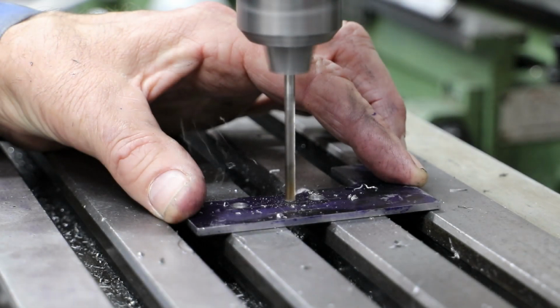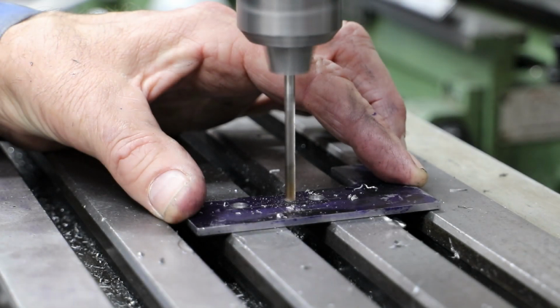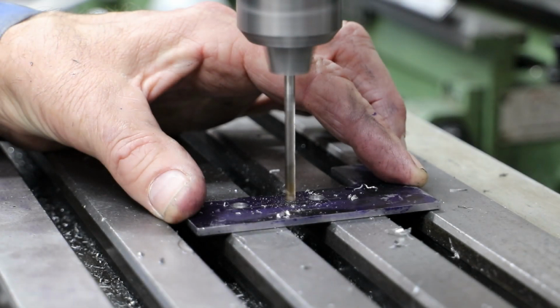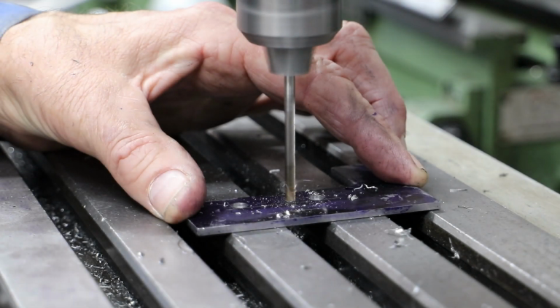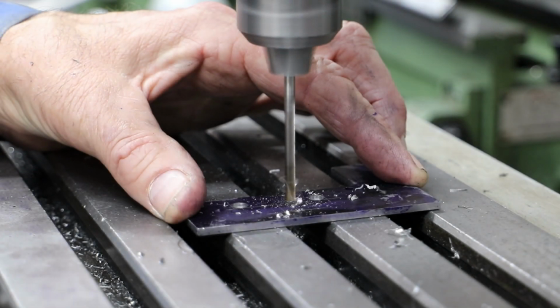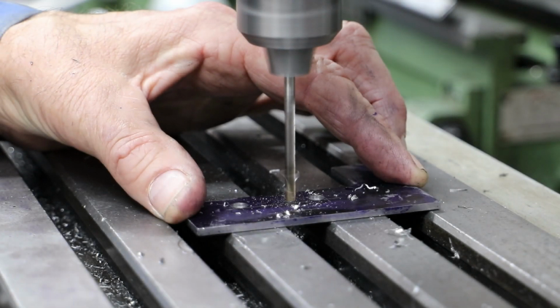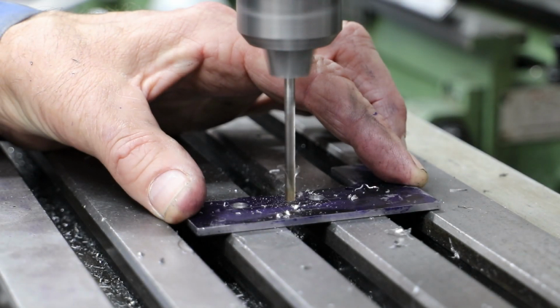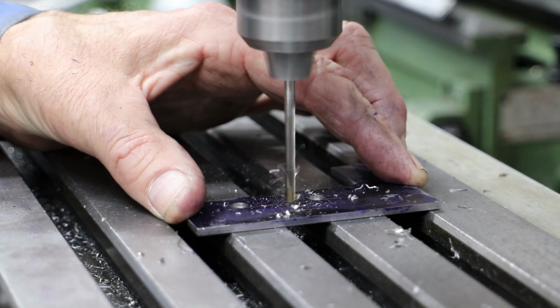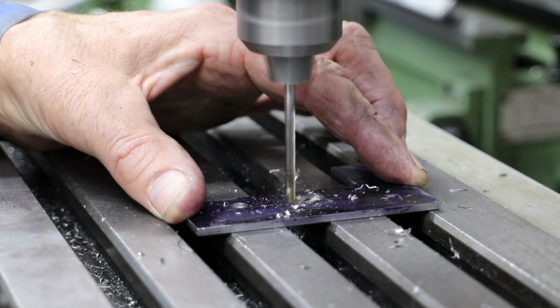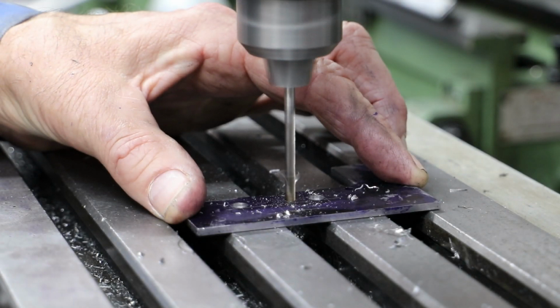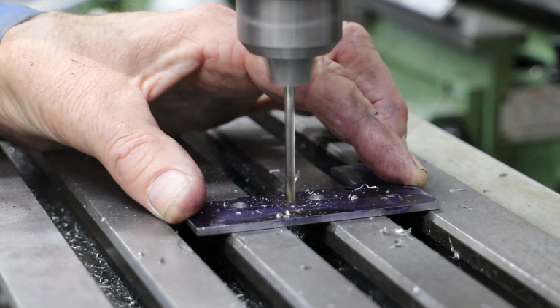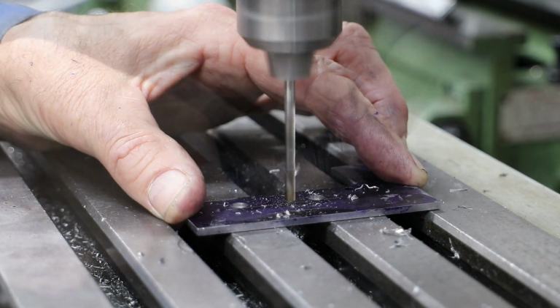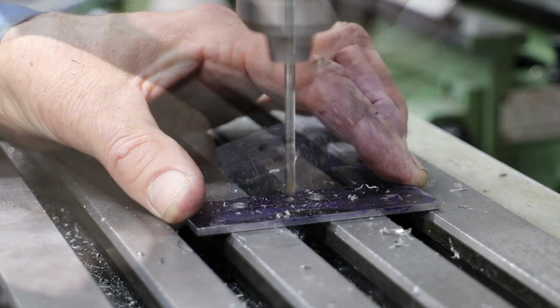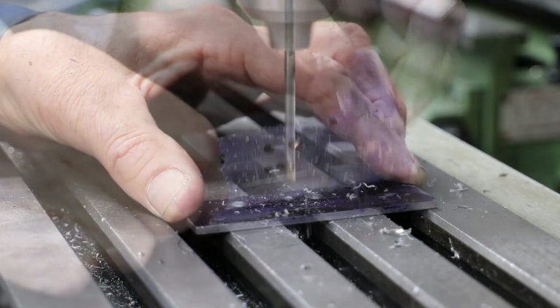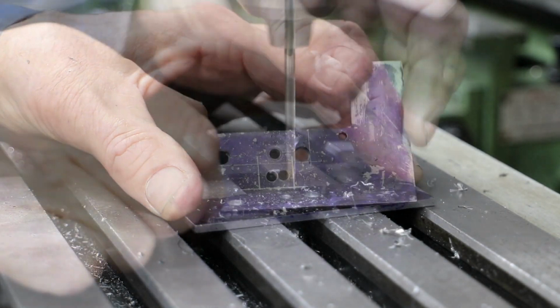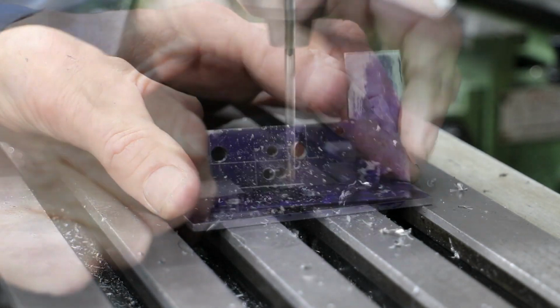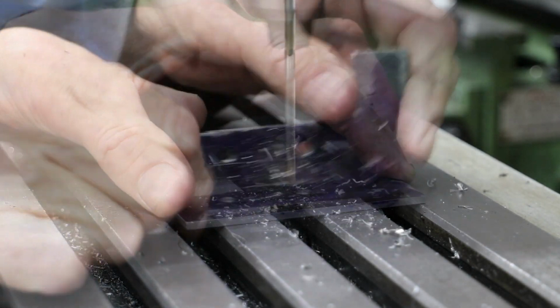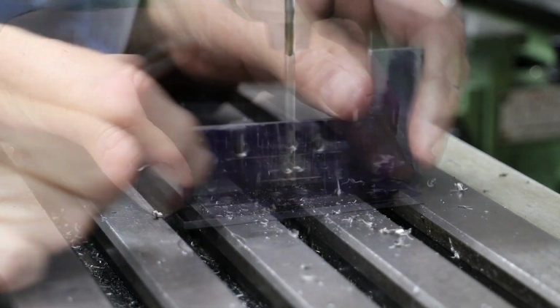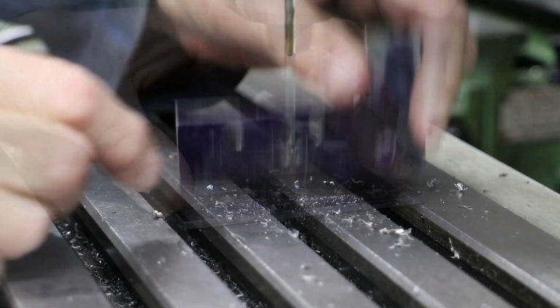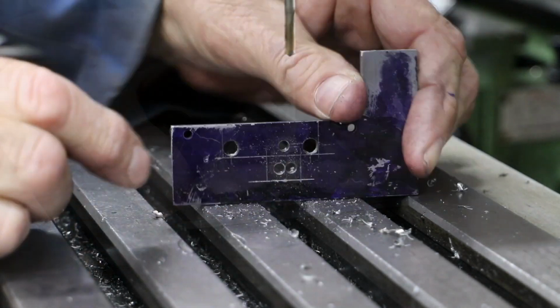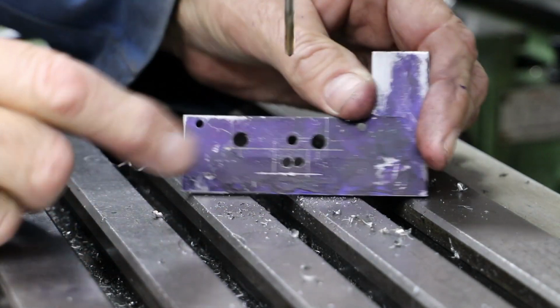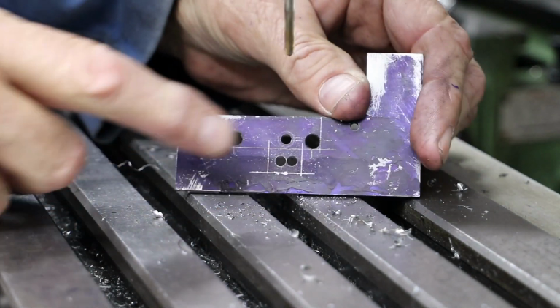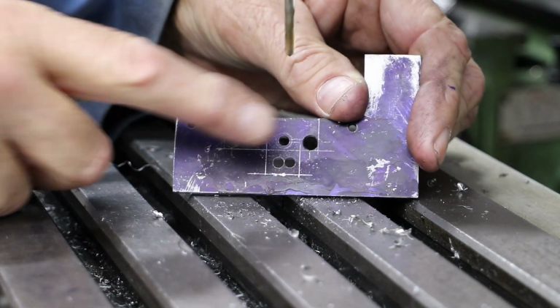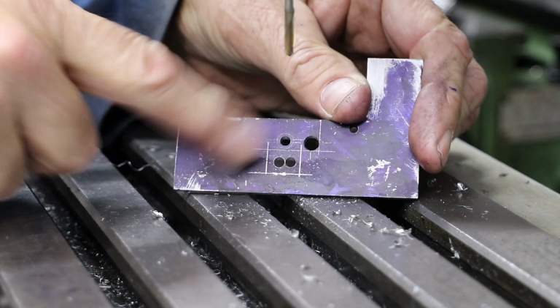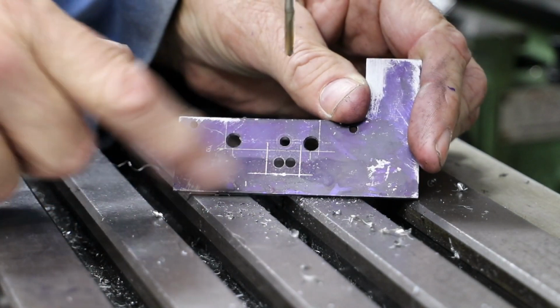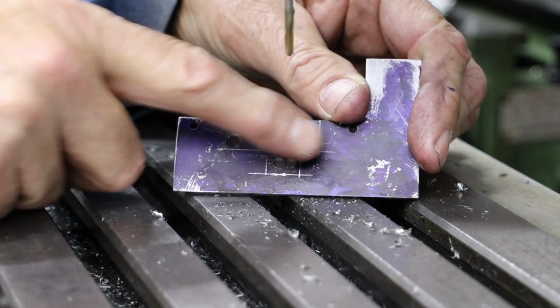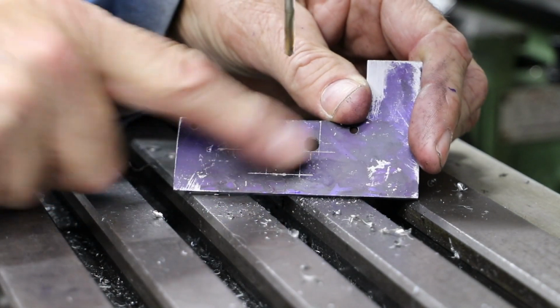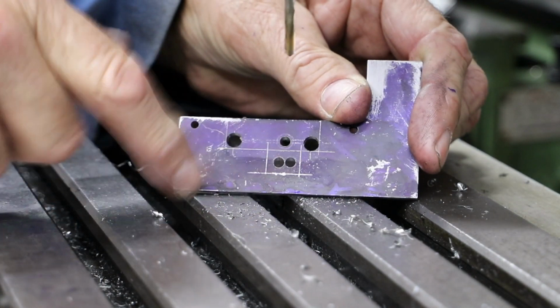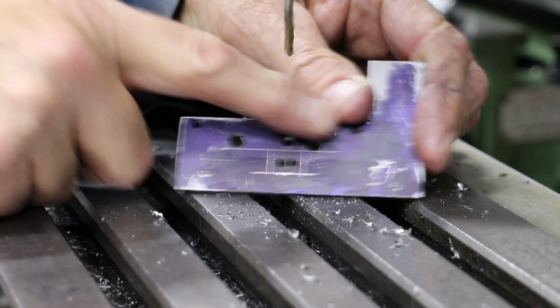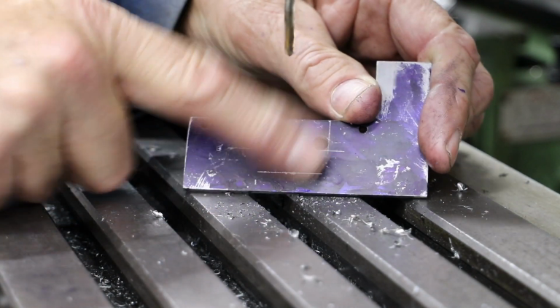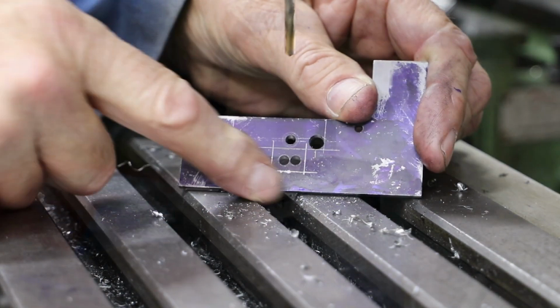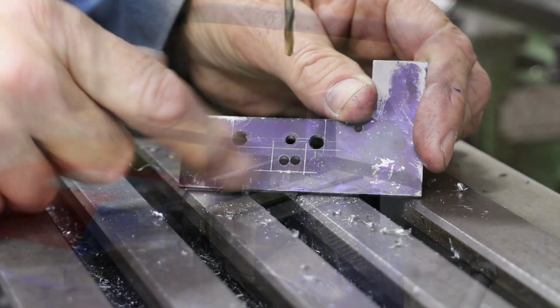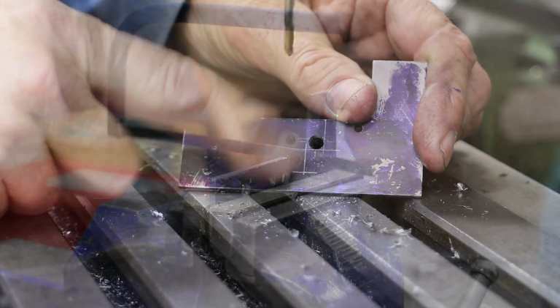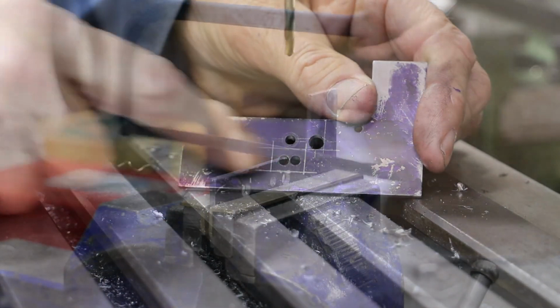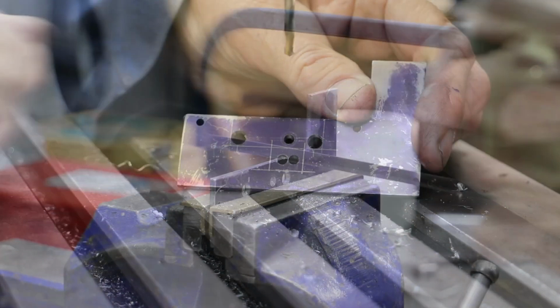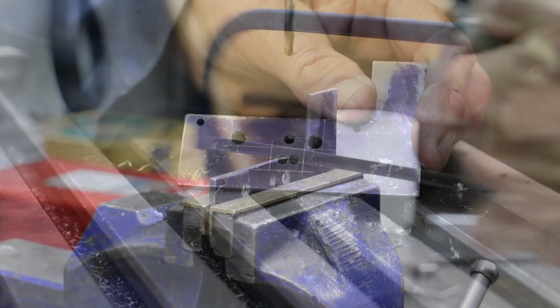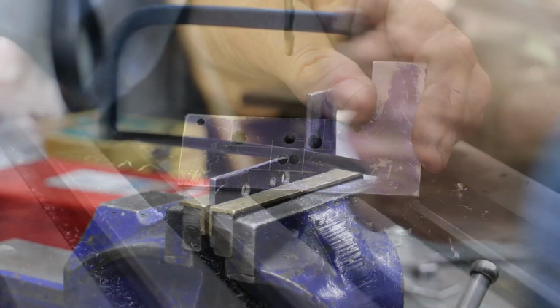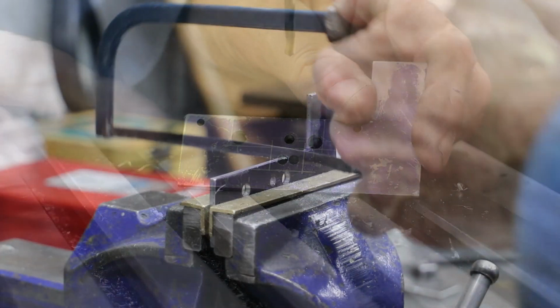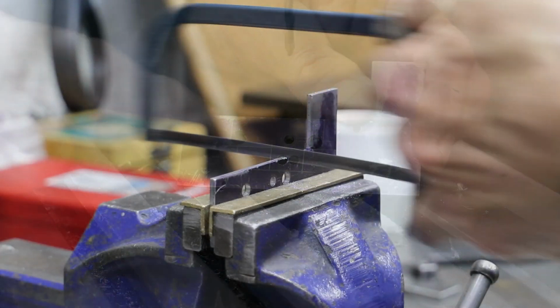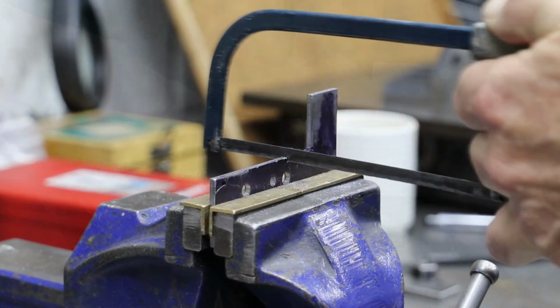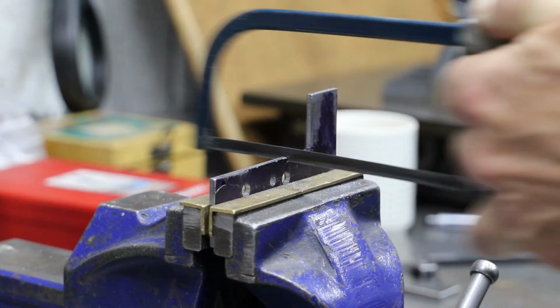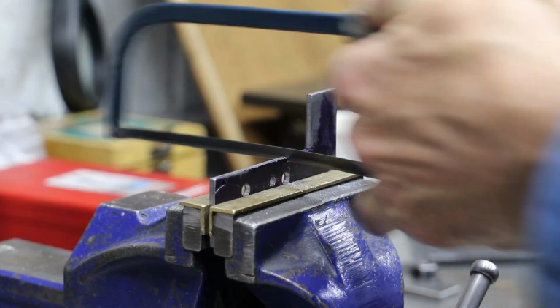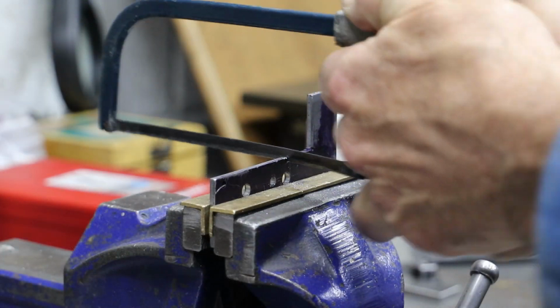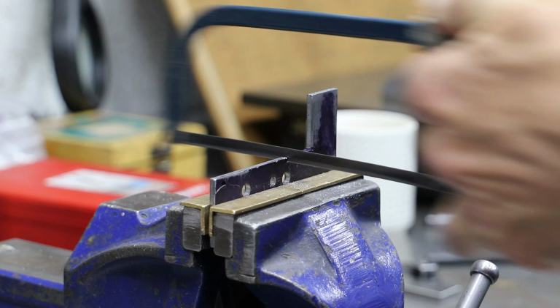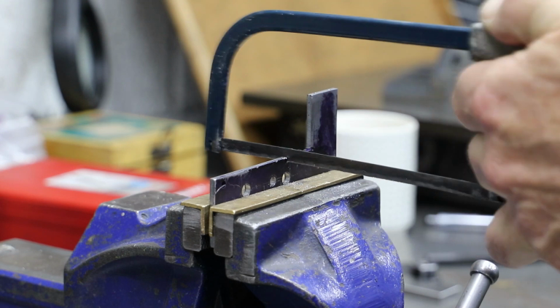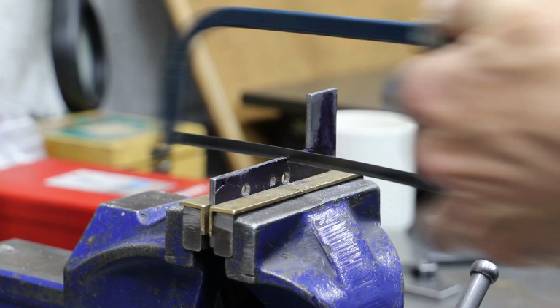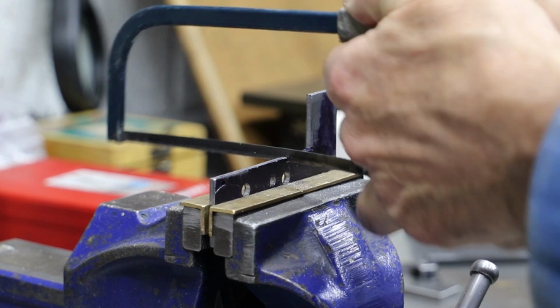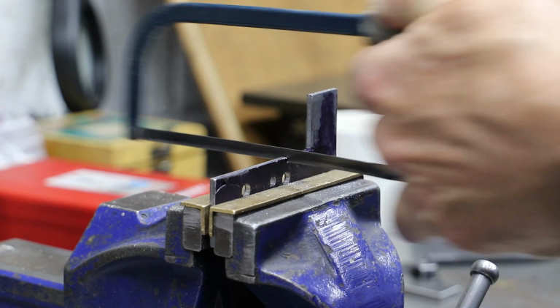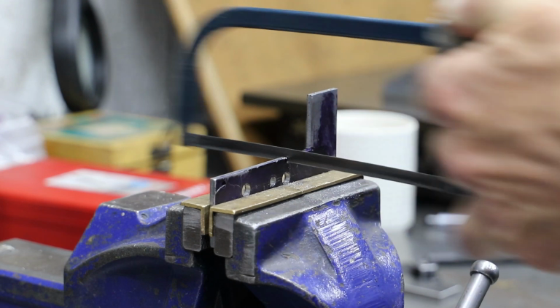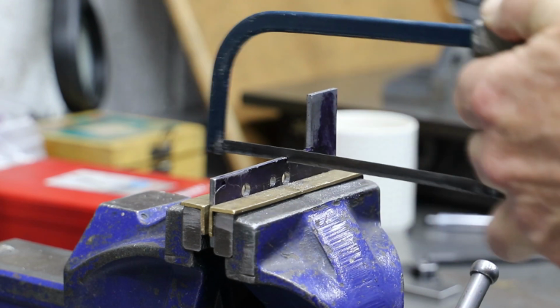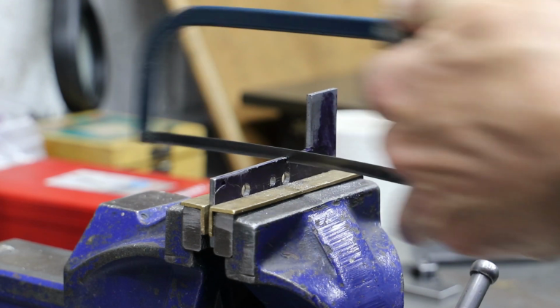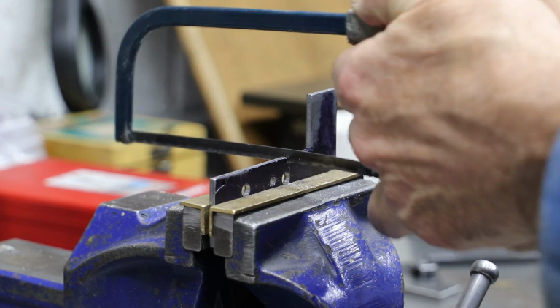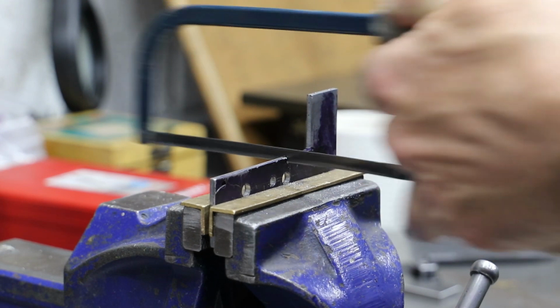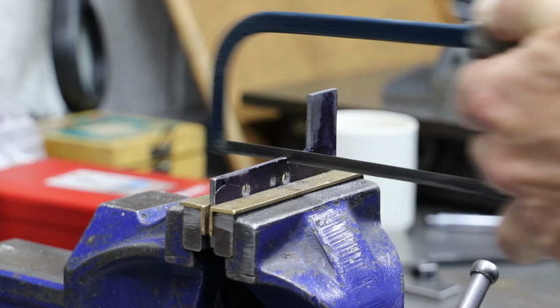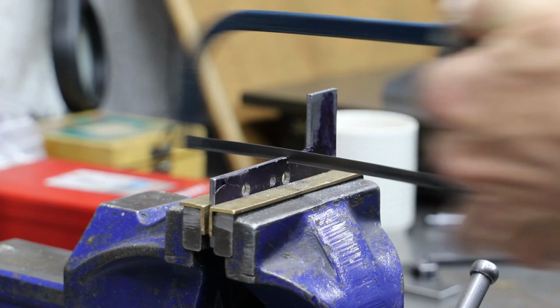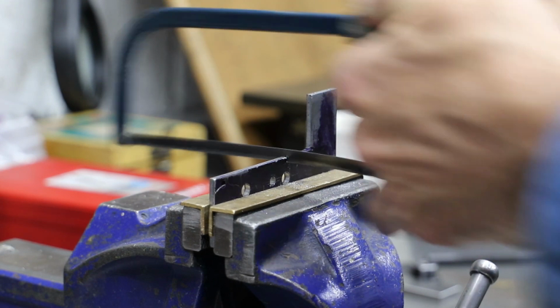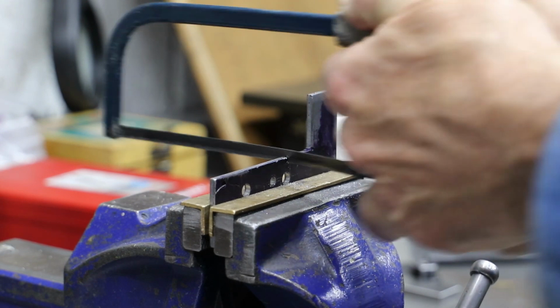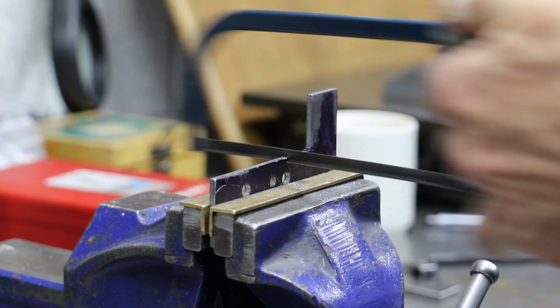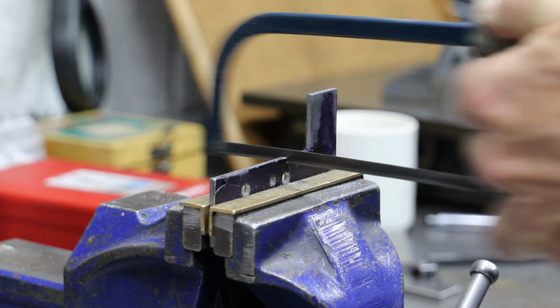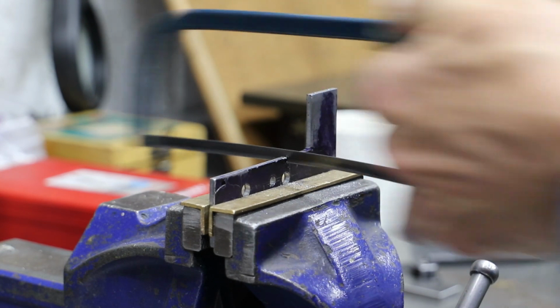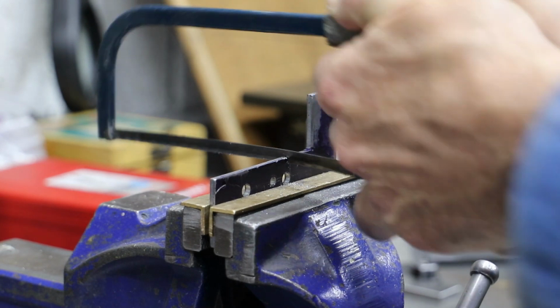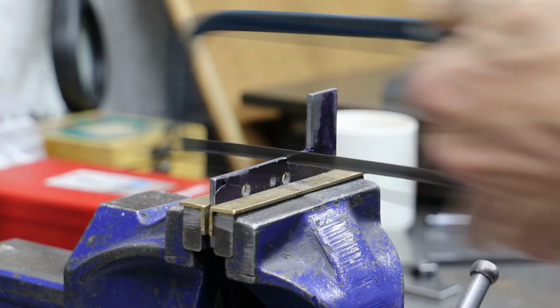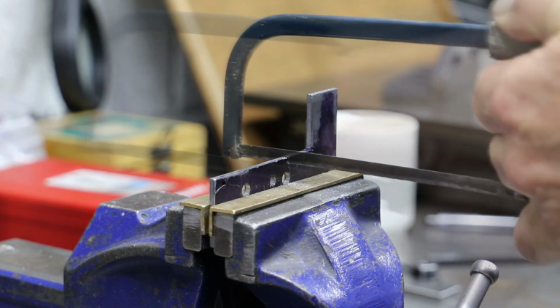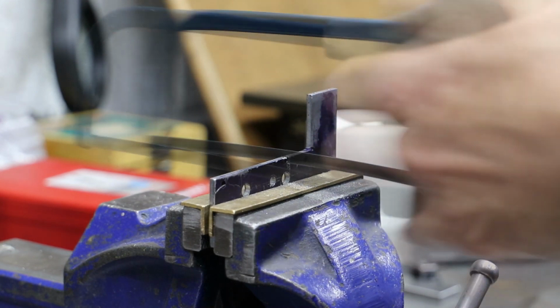To finish off the profile of the main body, it's pretty much more of the same — with drills, hacksaws, and files to bring it to shape.